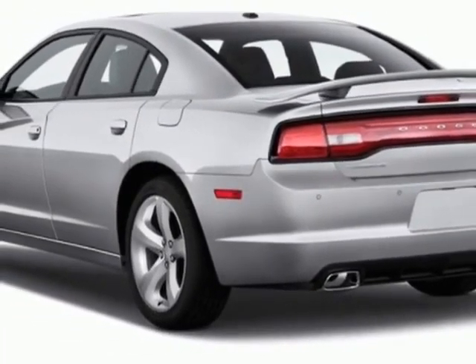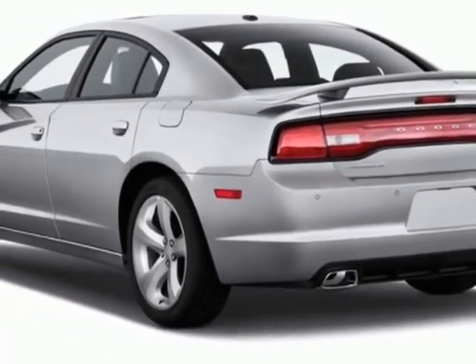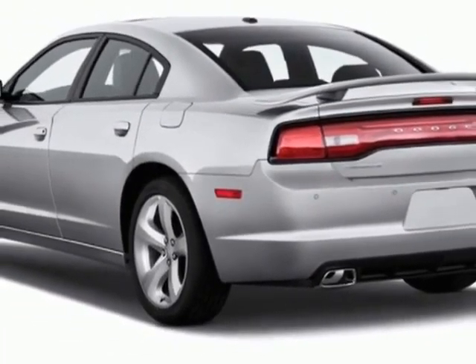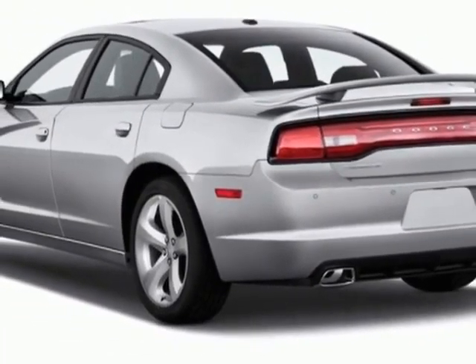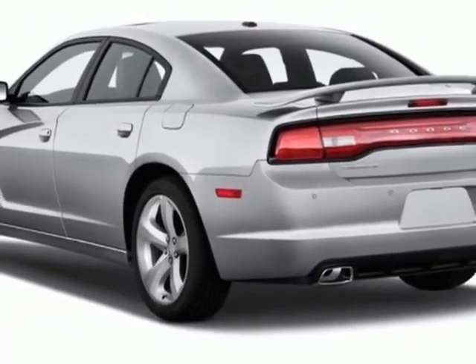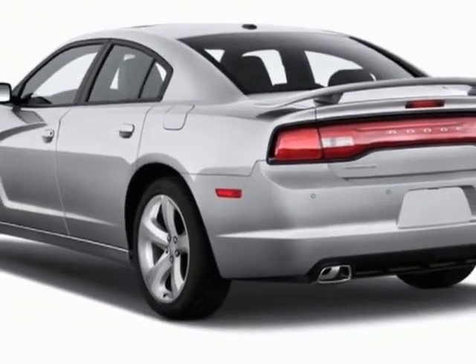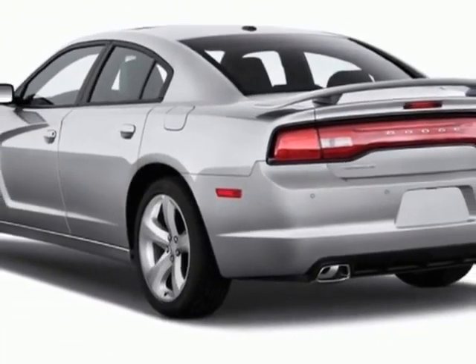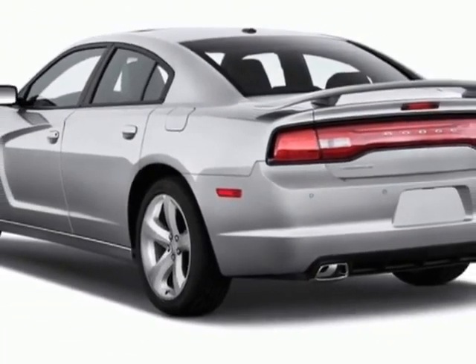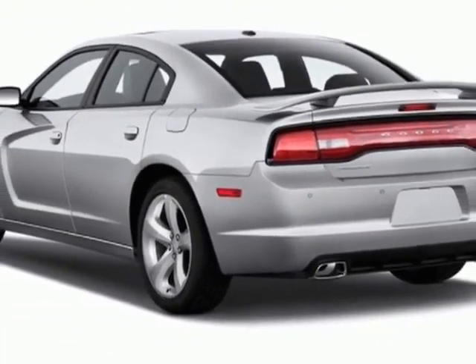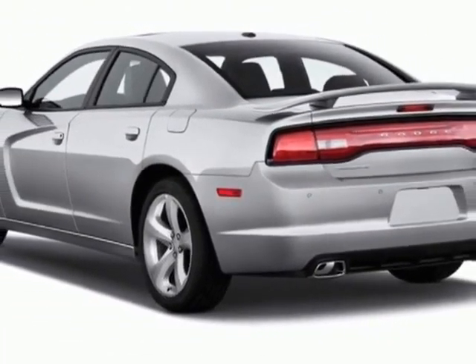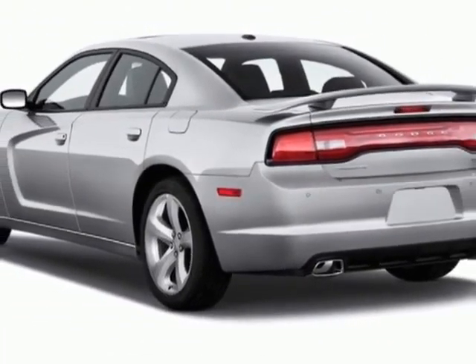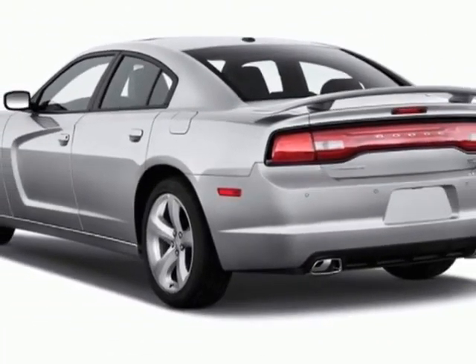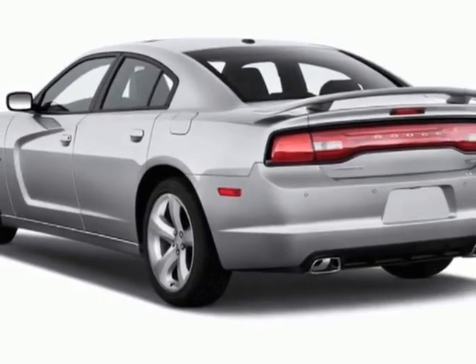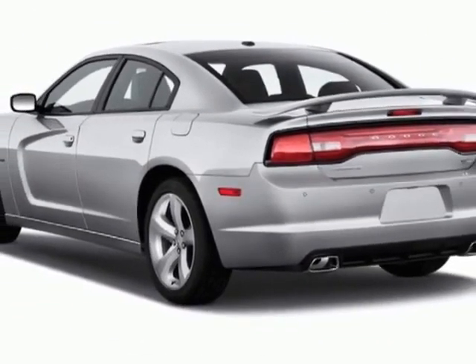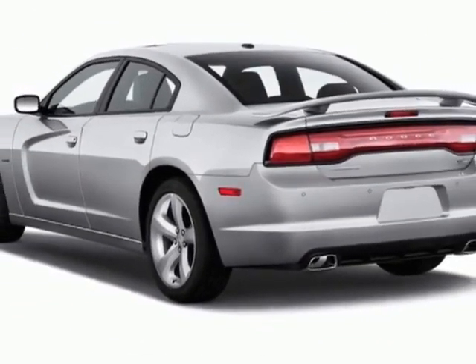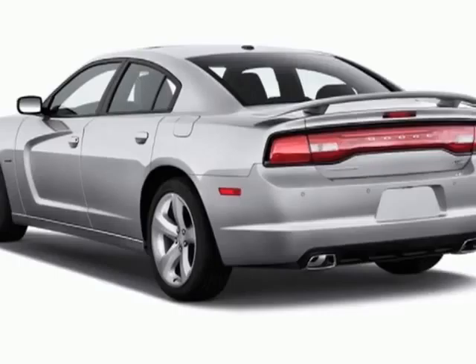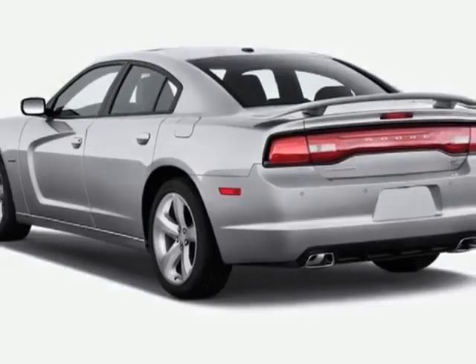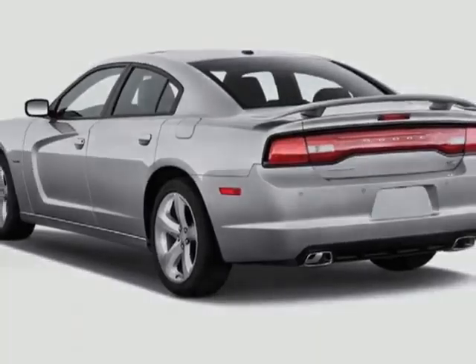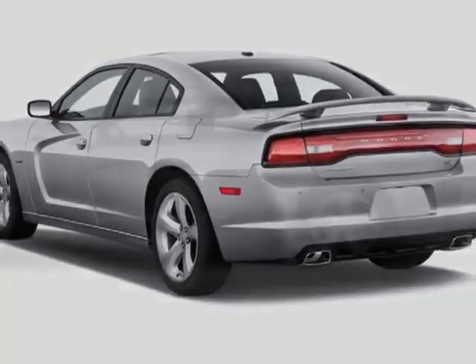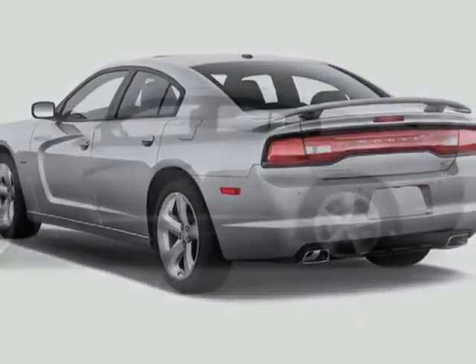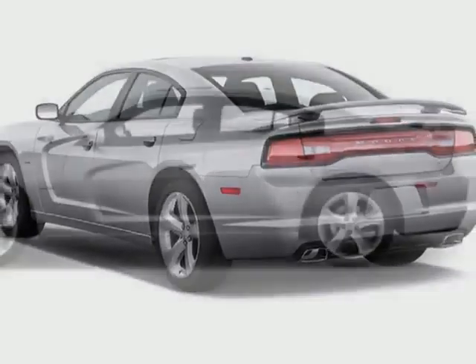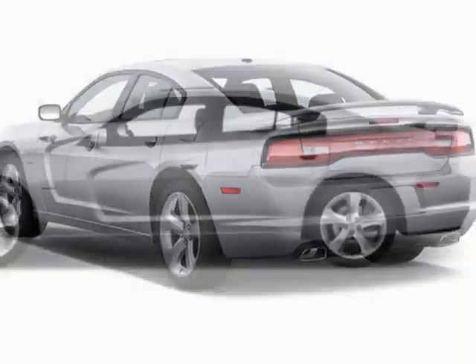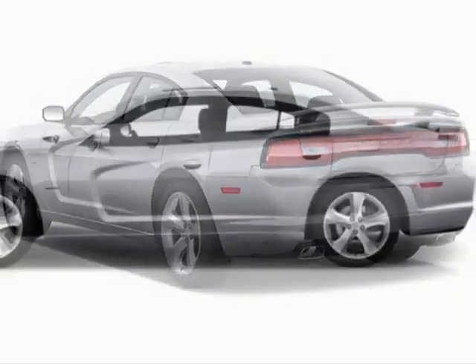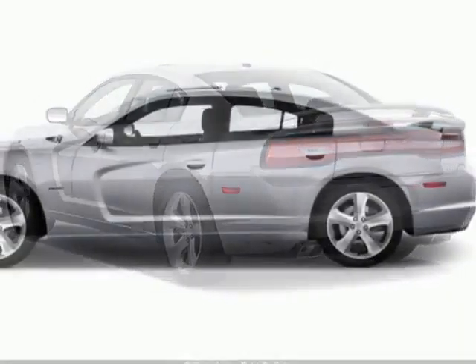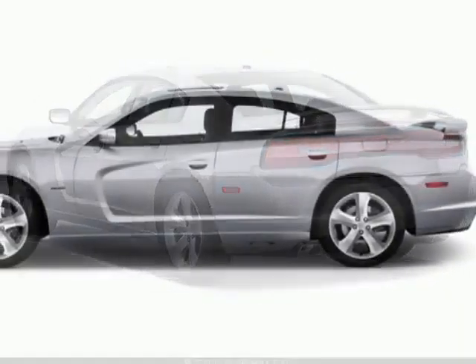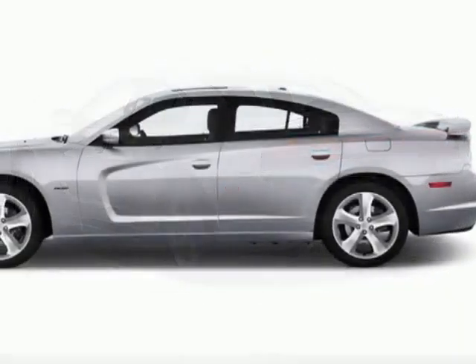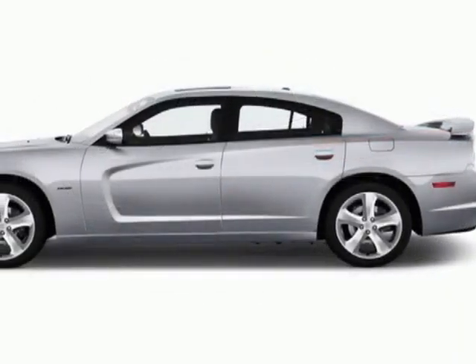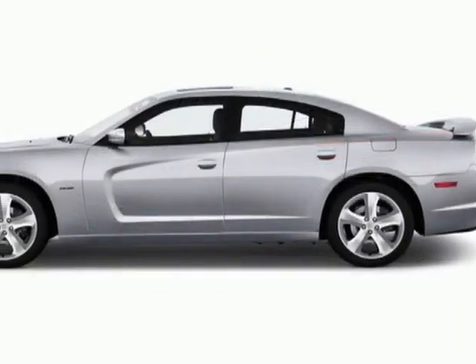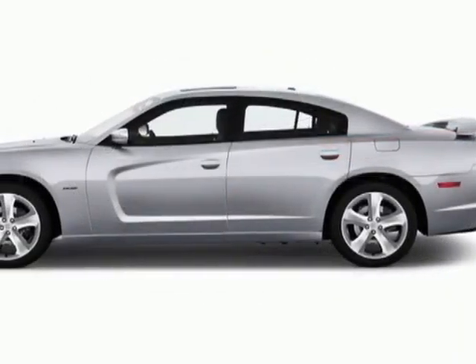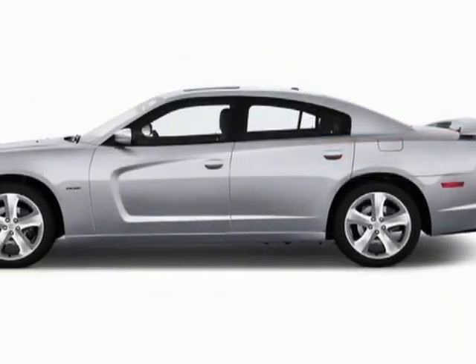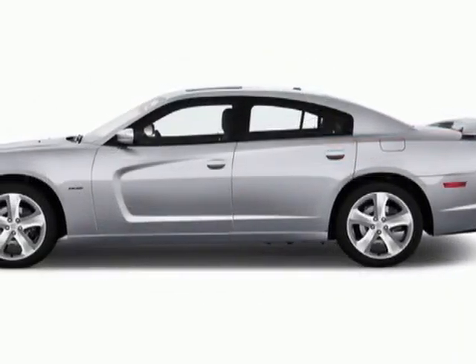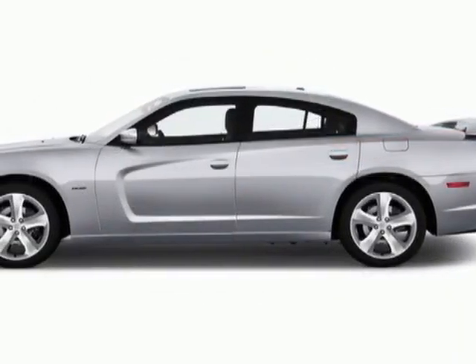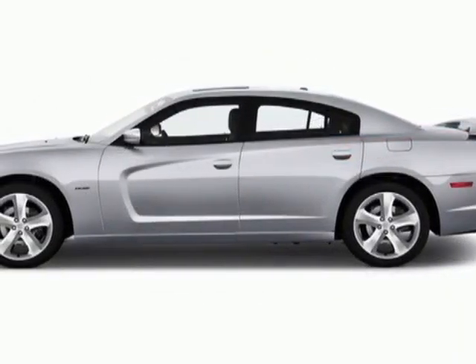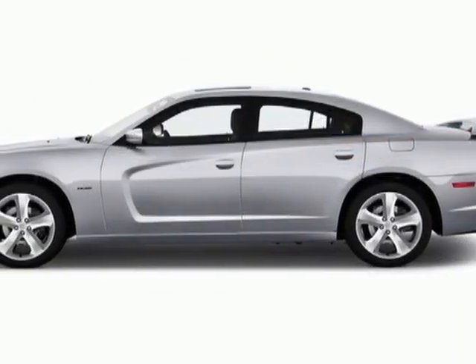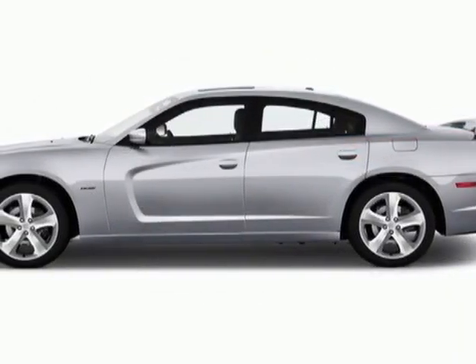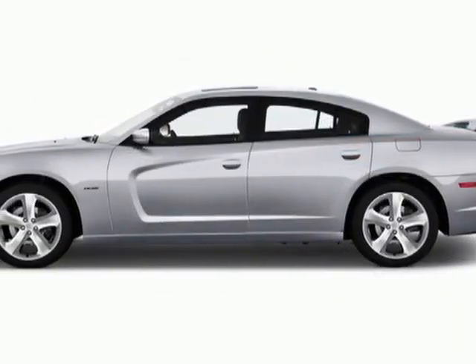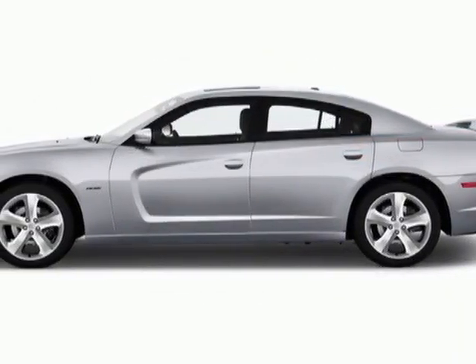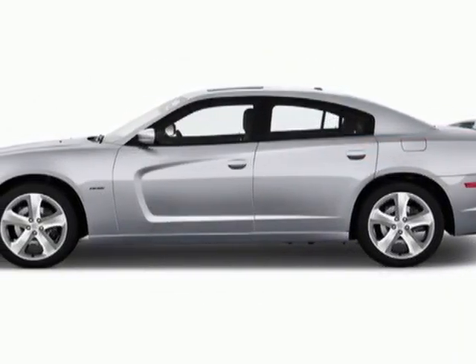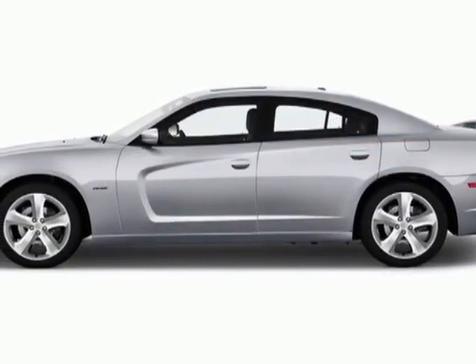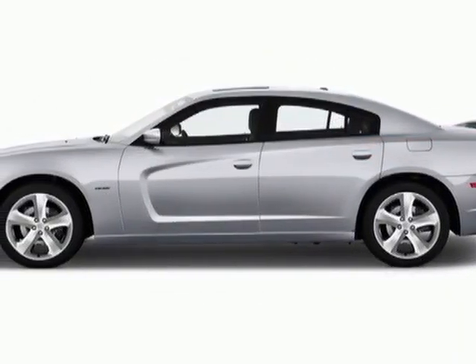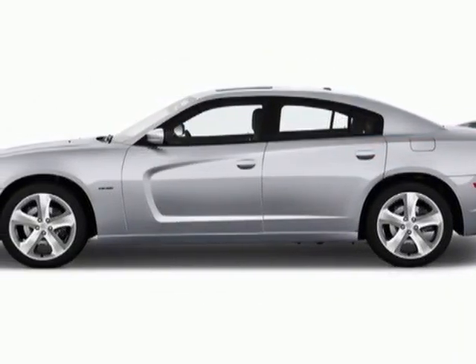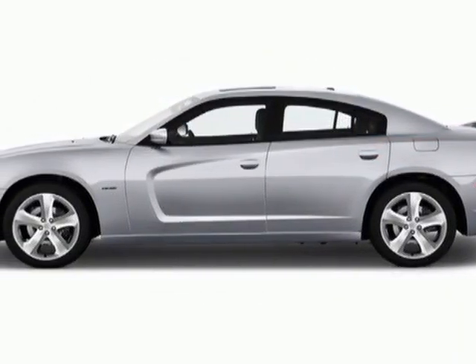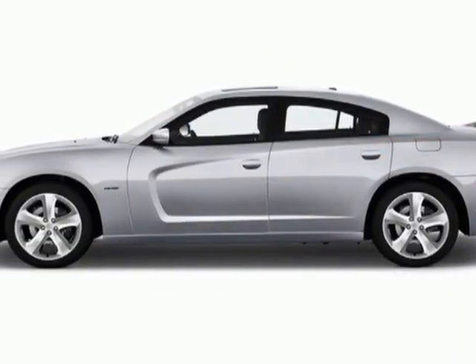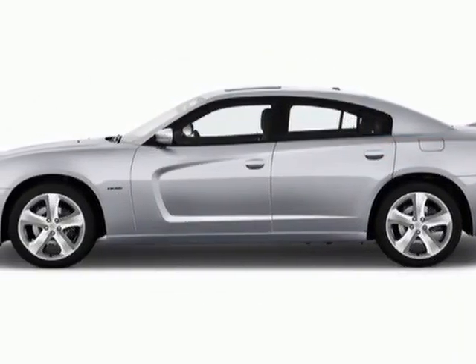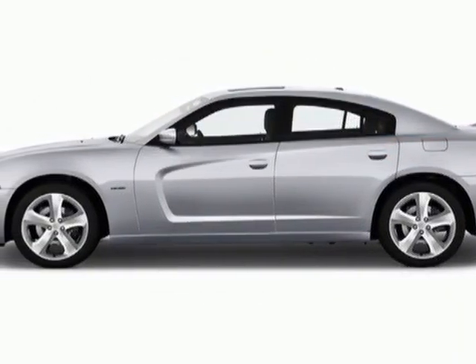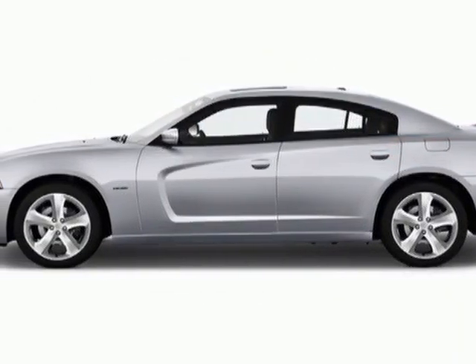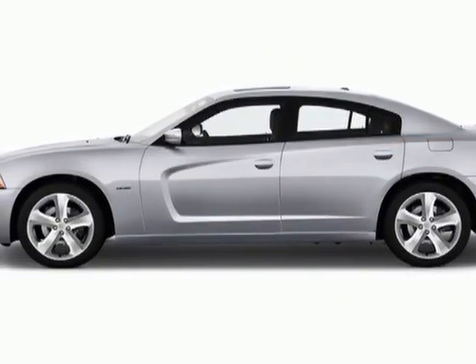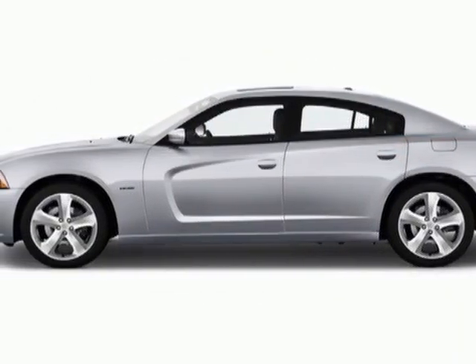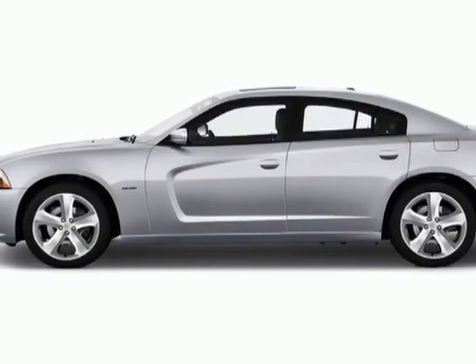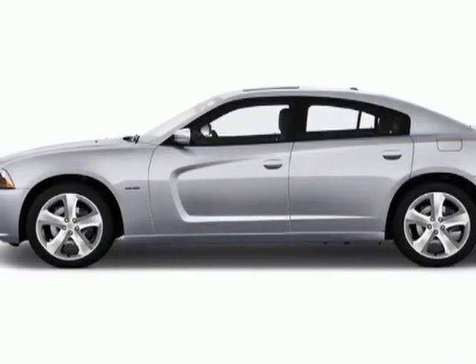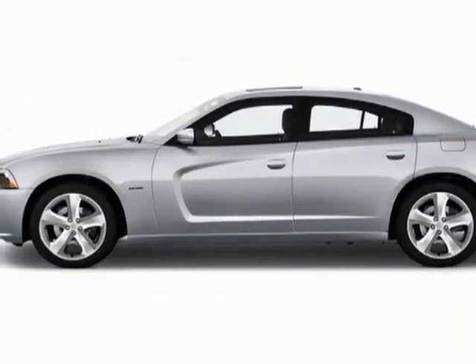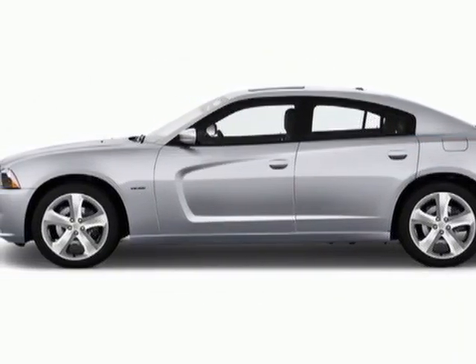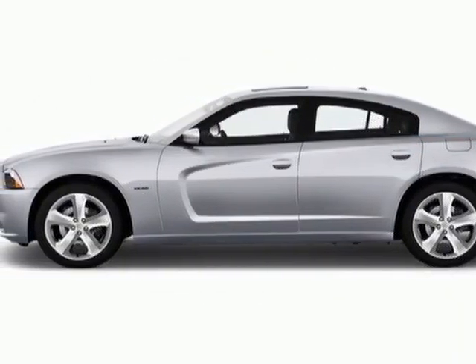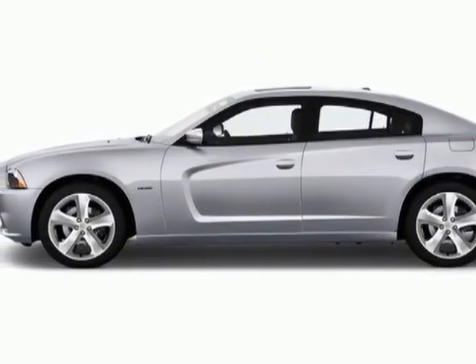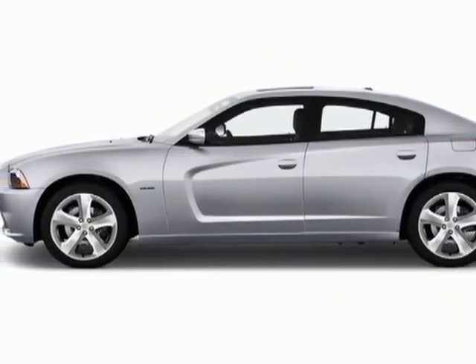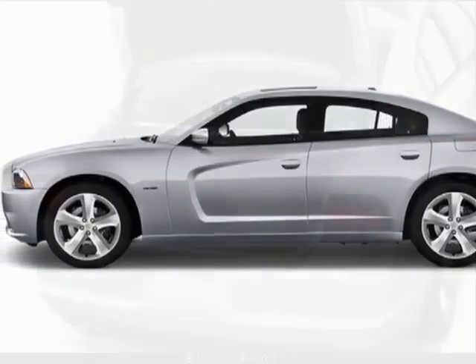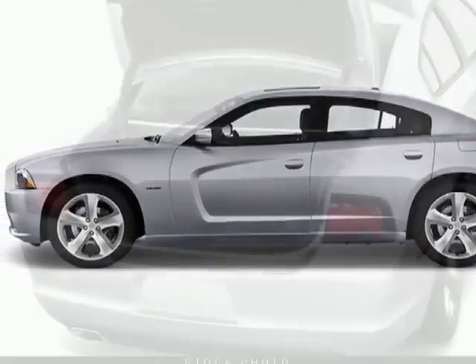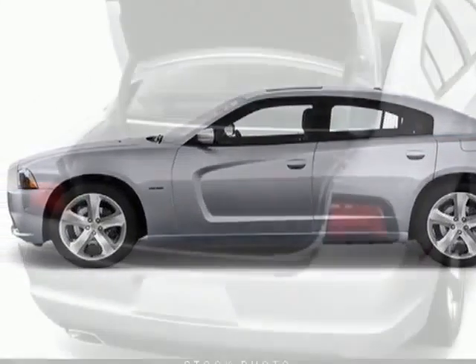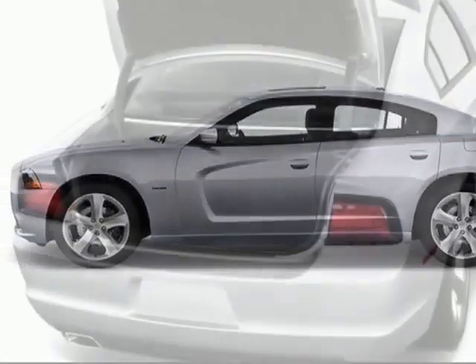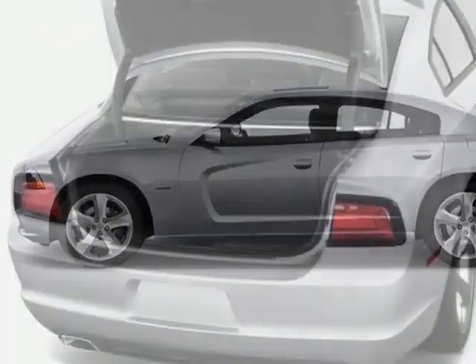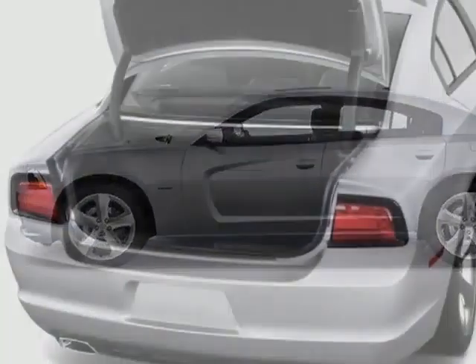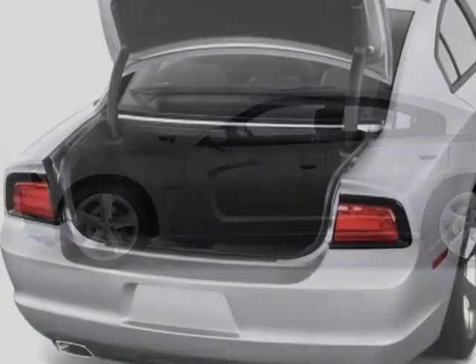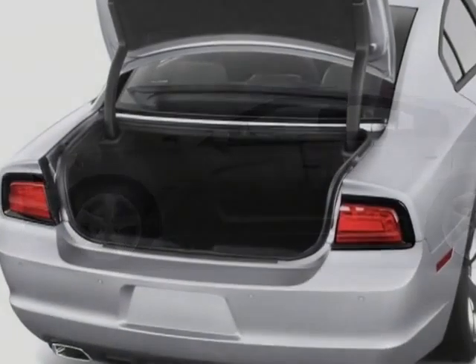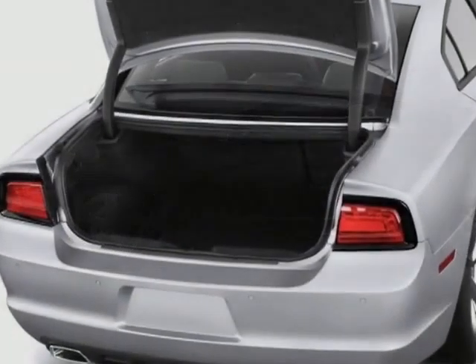This Charger boasts a 3.6 liter engine and has a 5-speed automatic transmission.